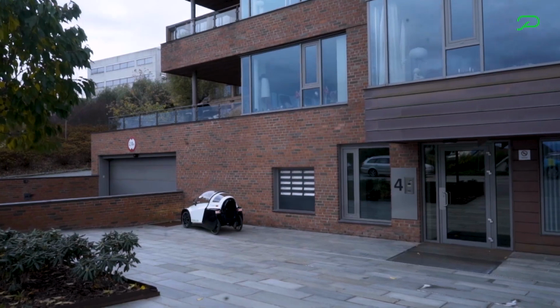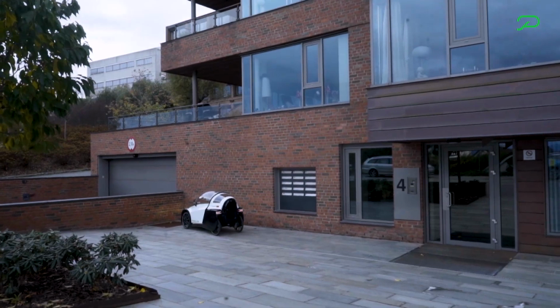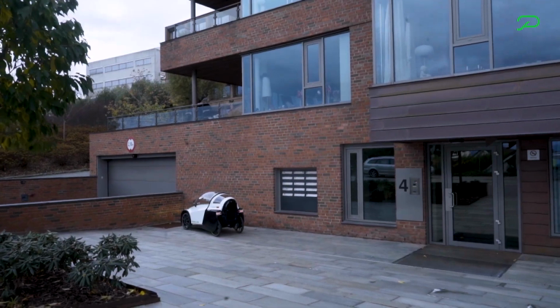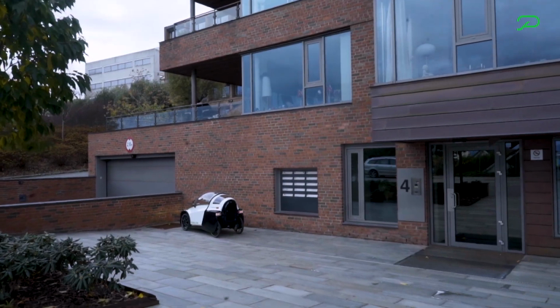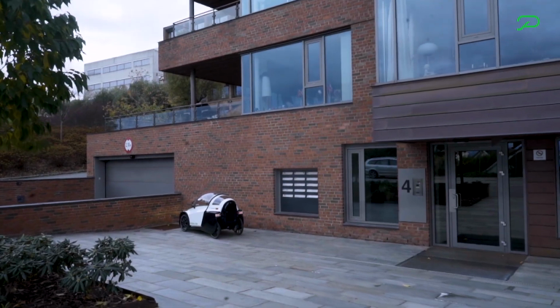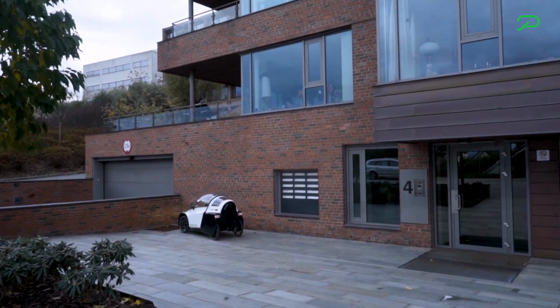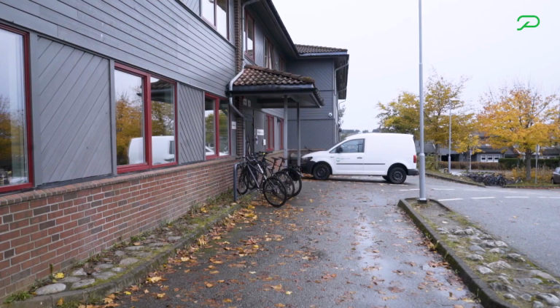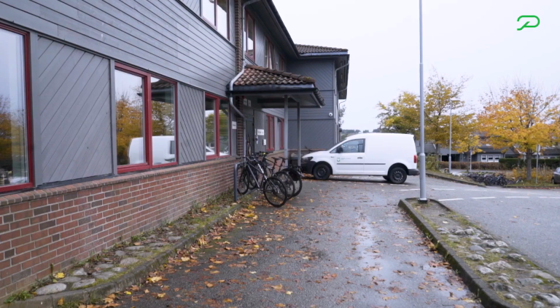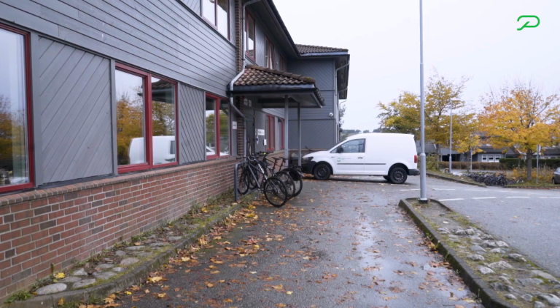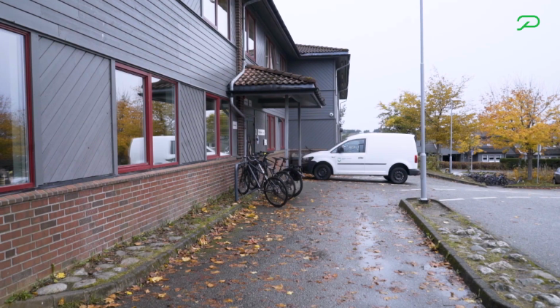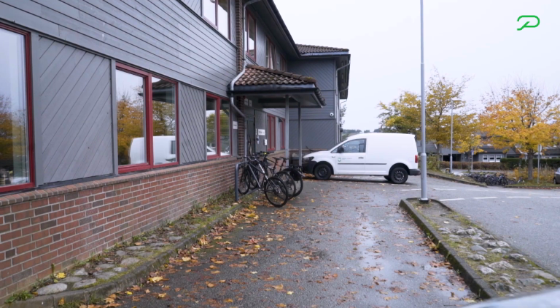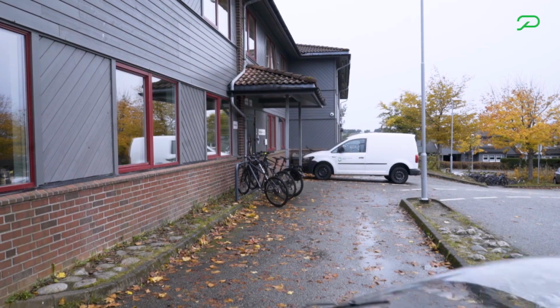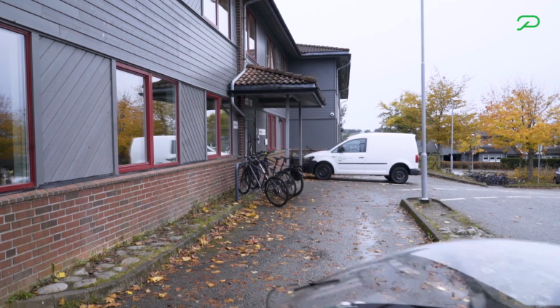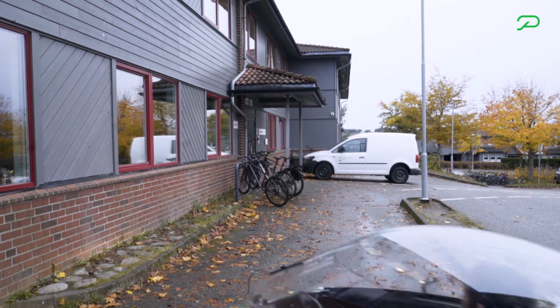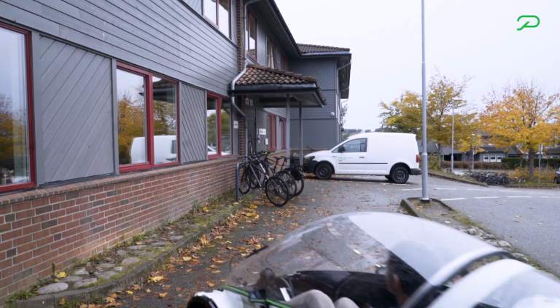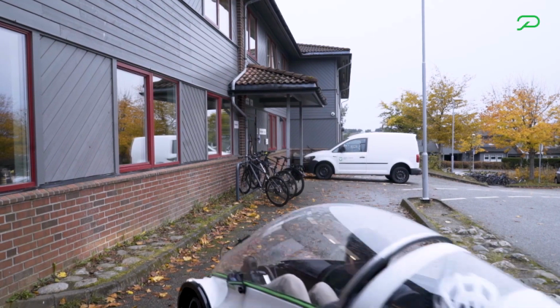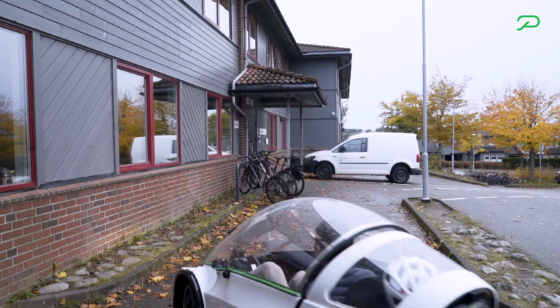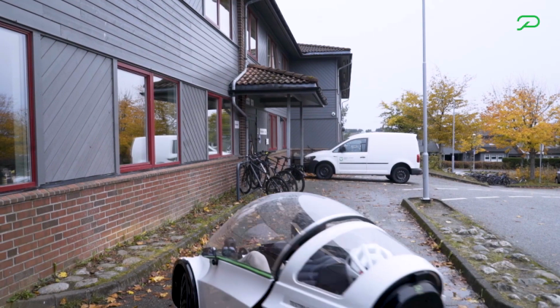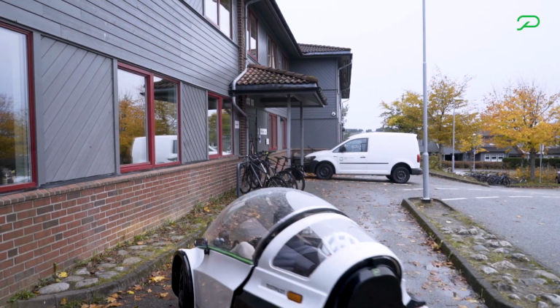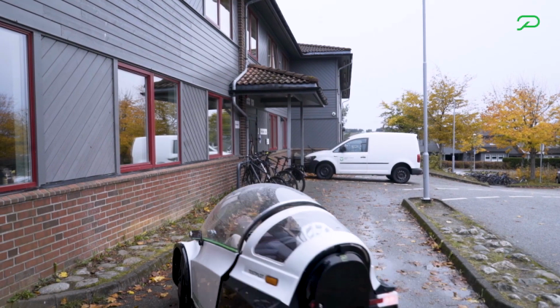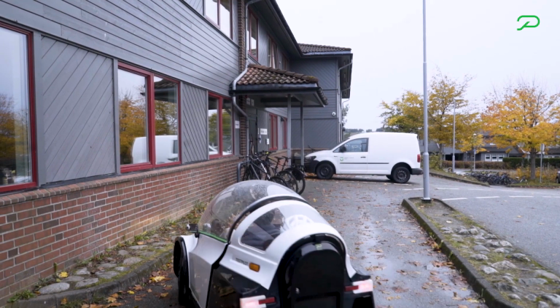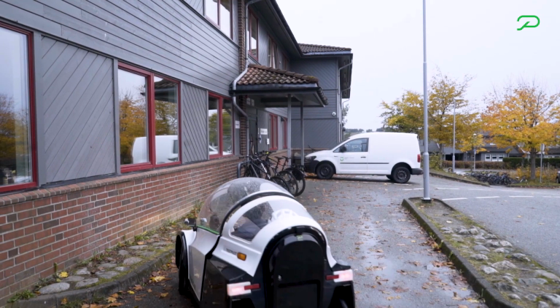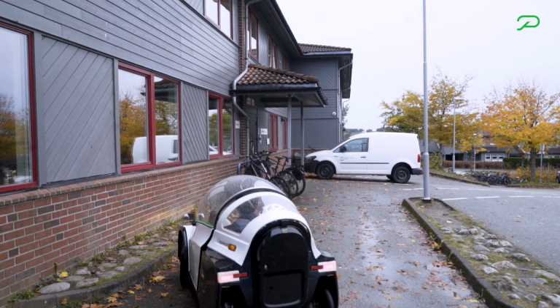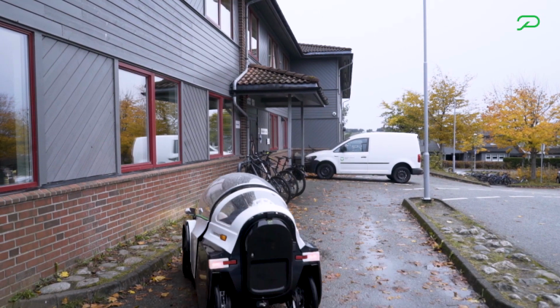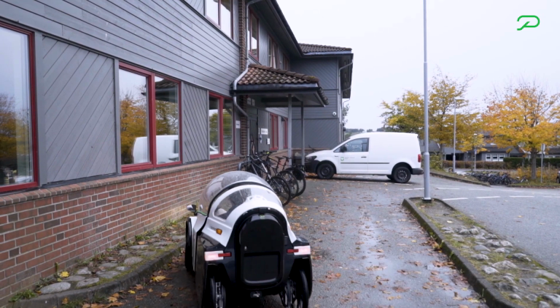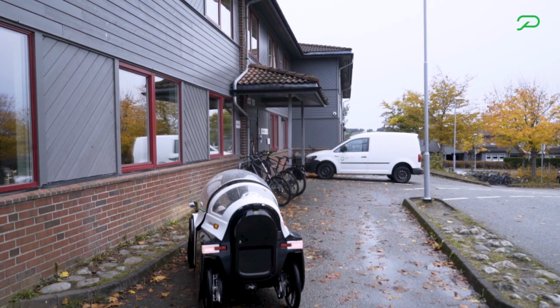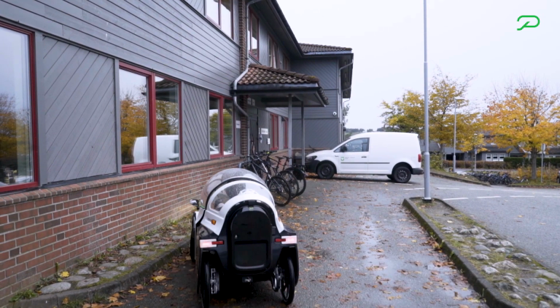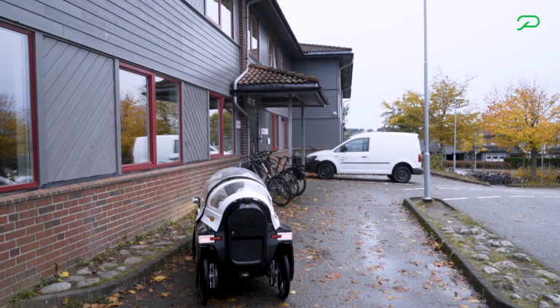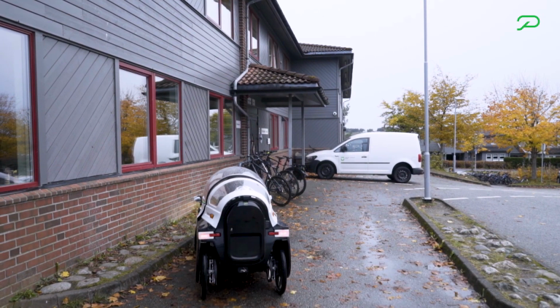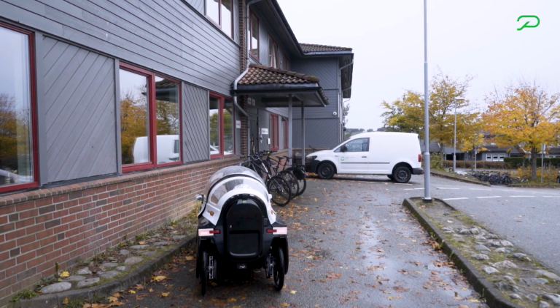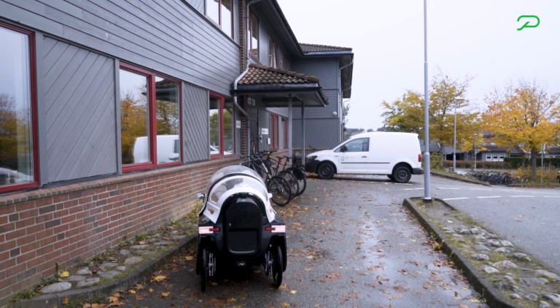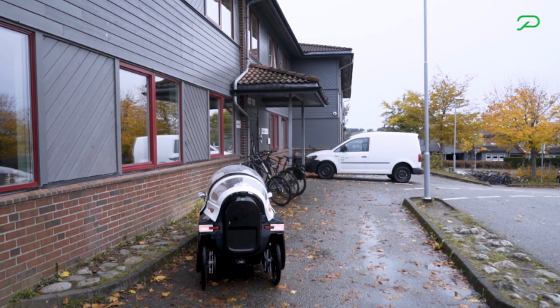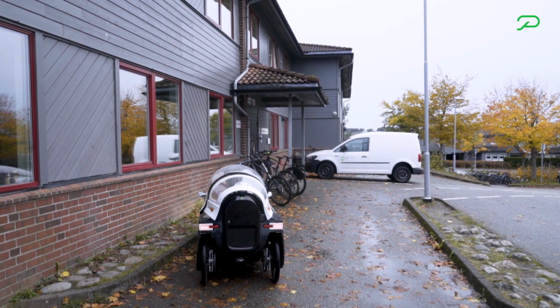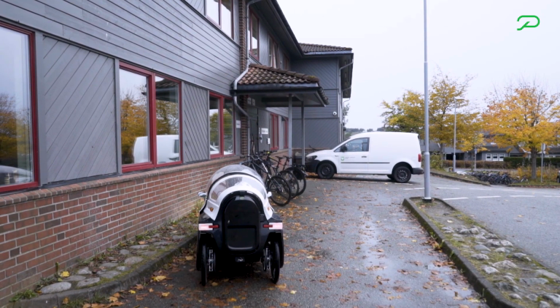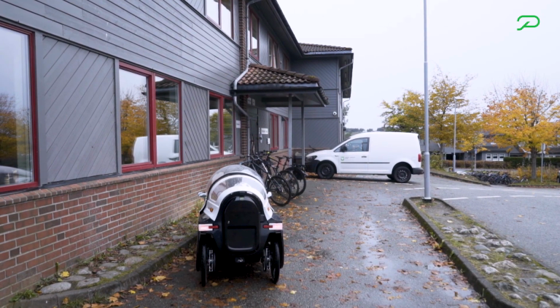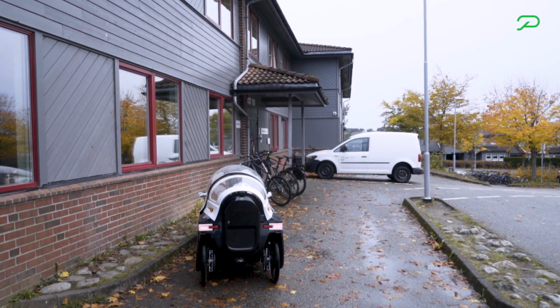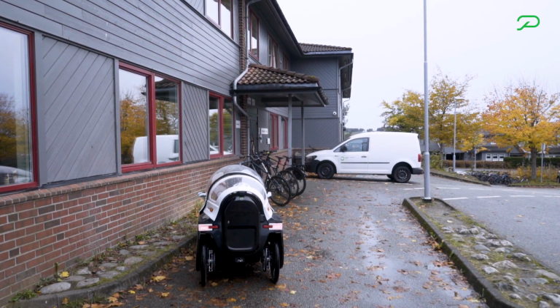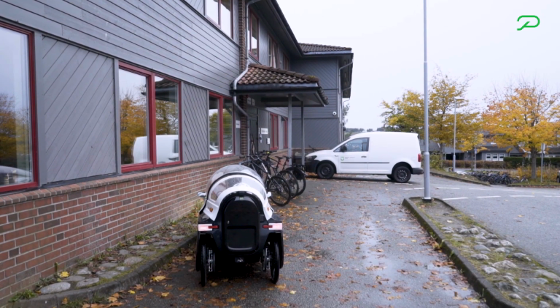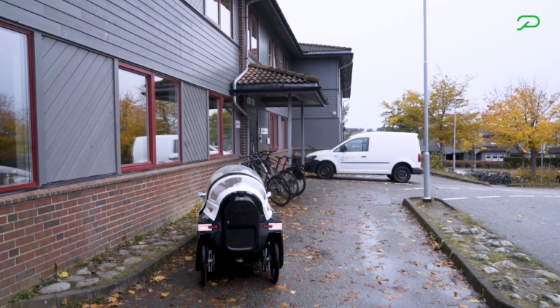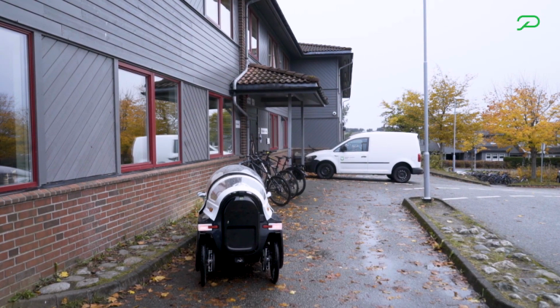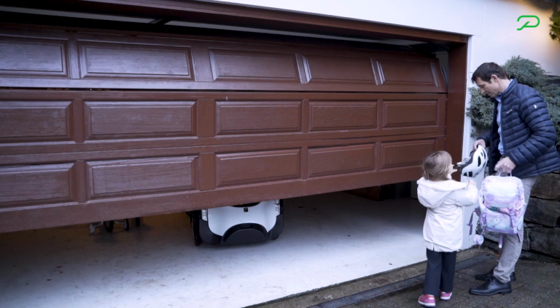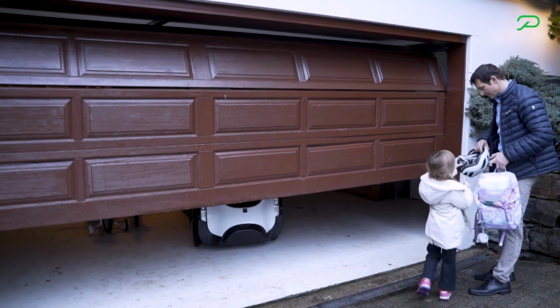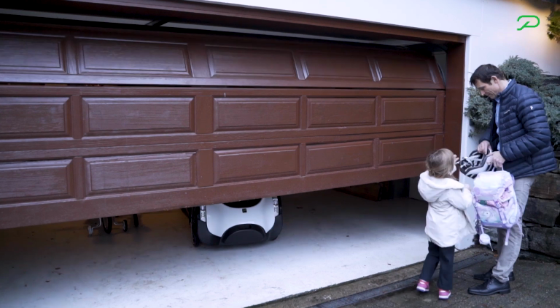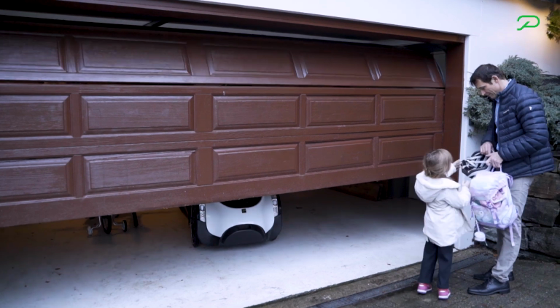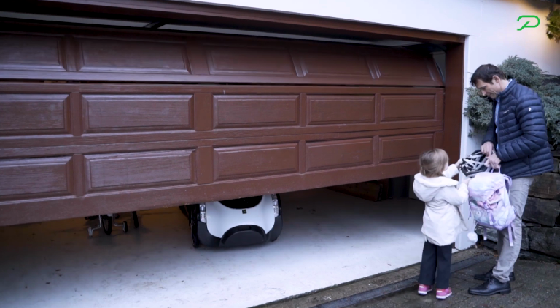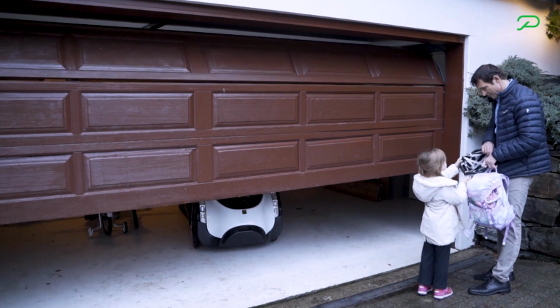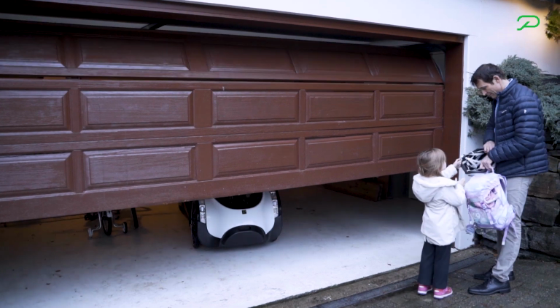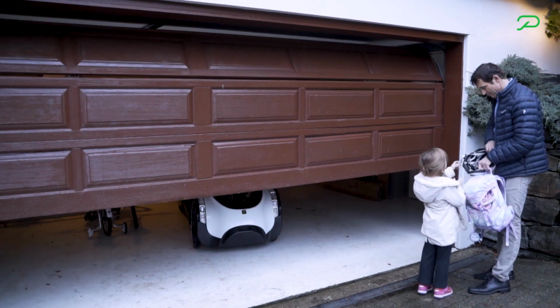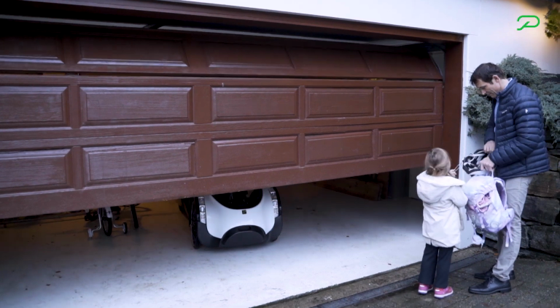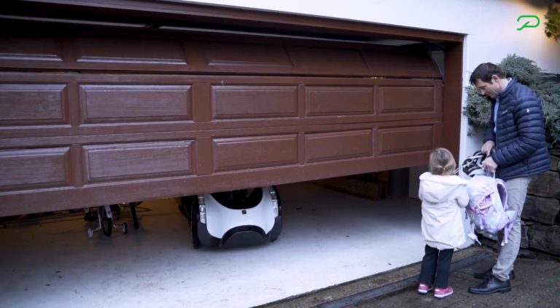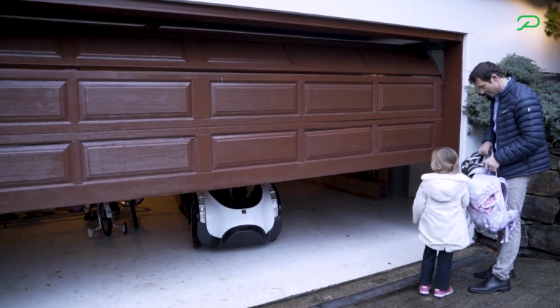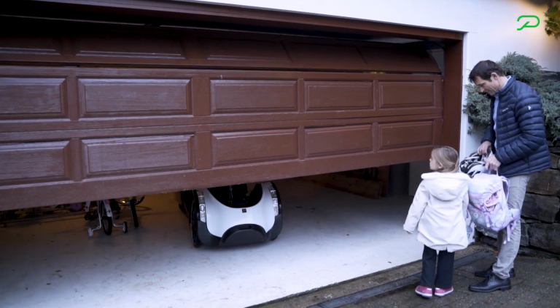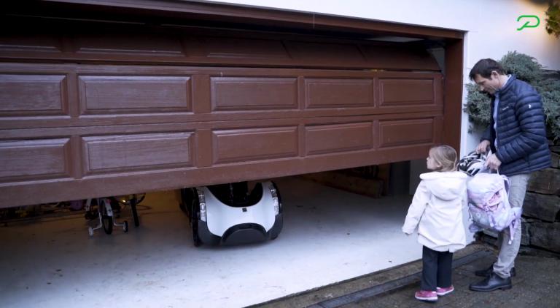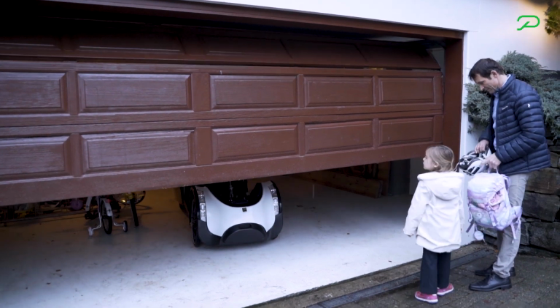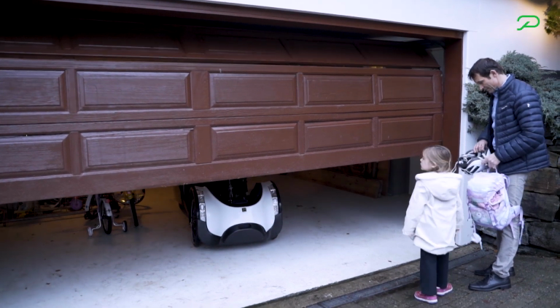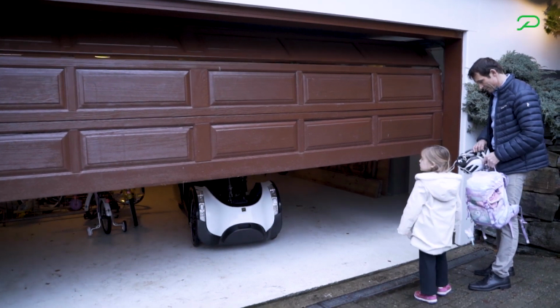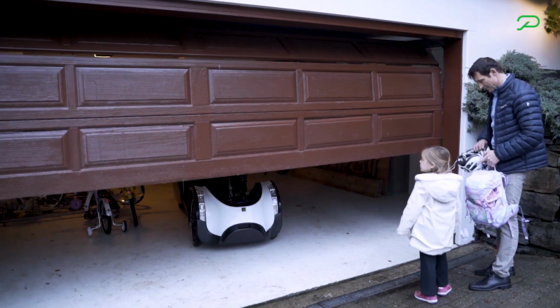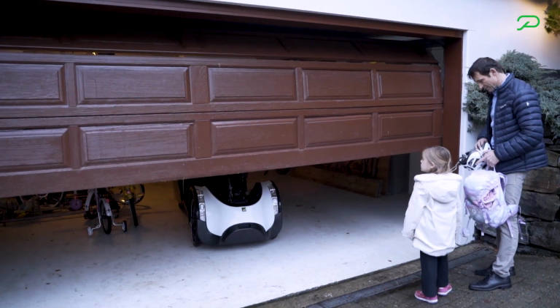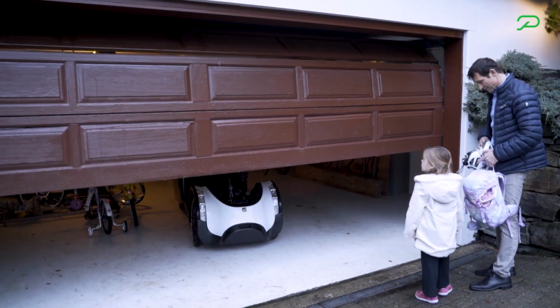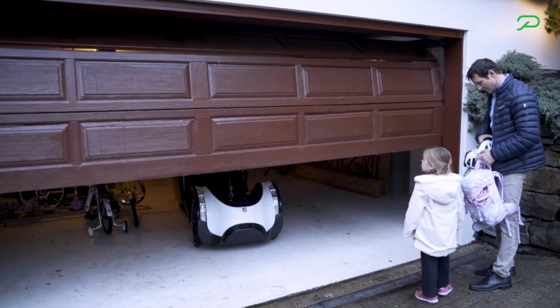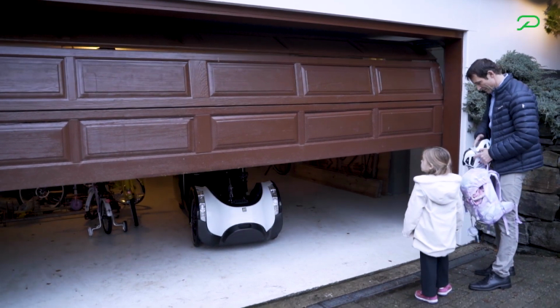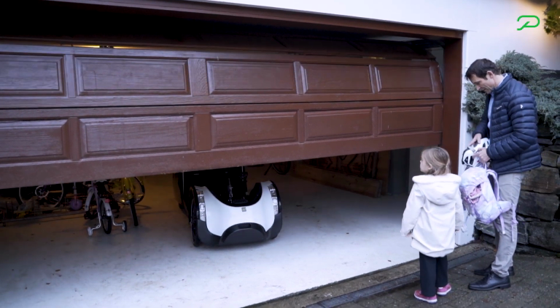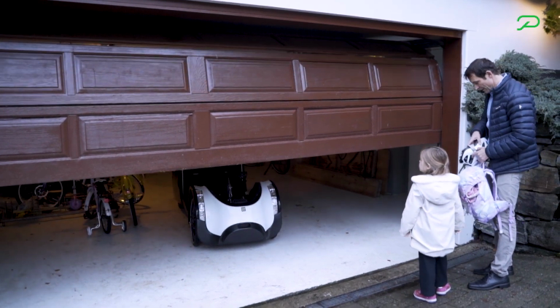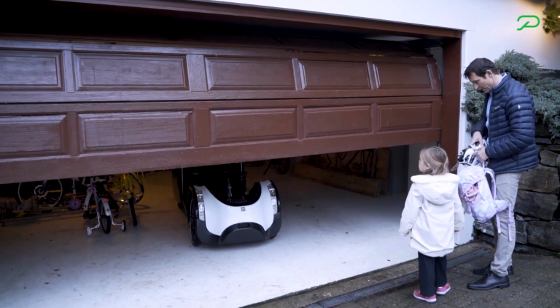You can in the future also park it on its tail, so it takes about one square meter of parking space. That's actually less than a regular bike.